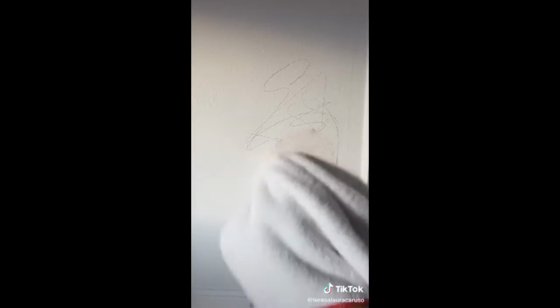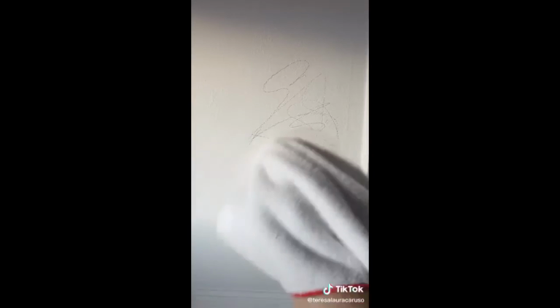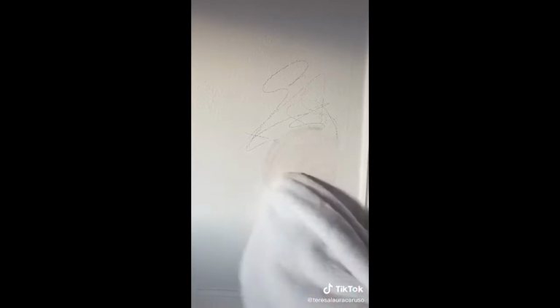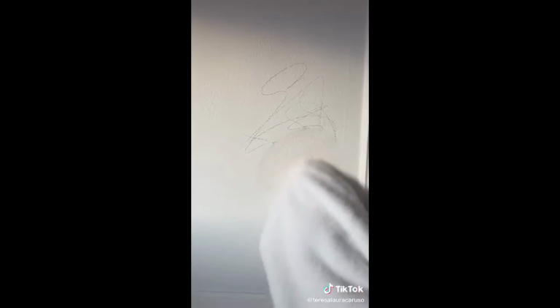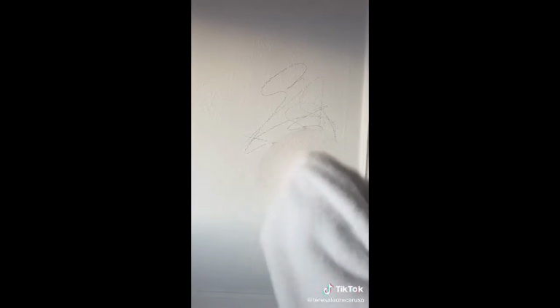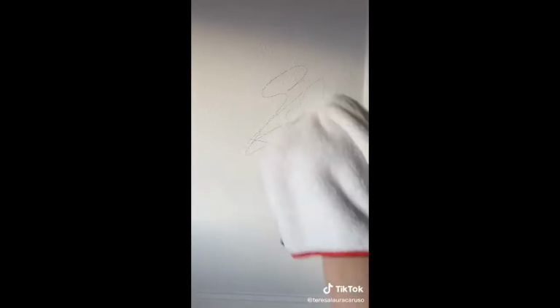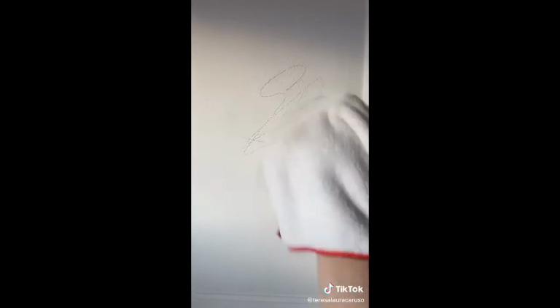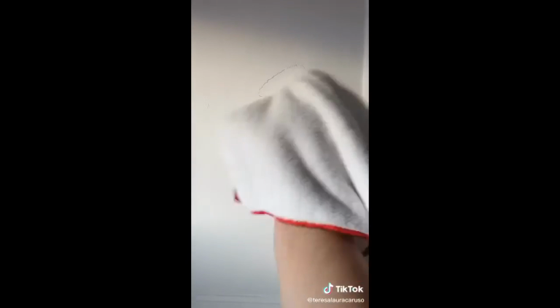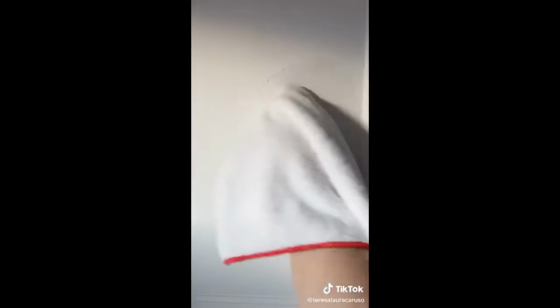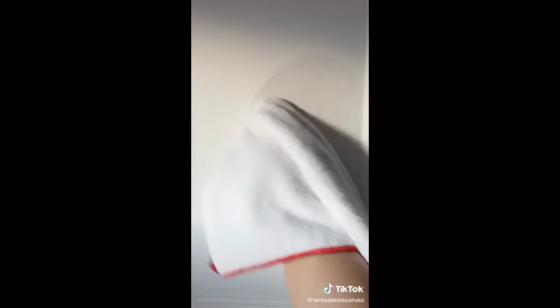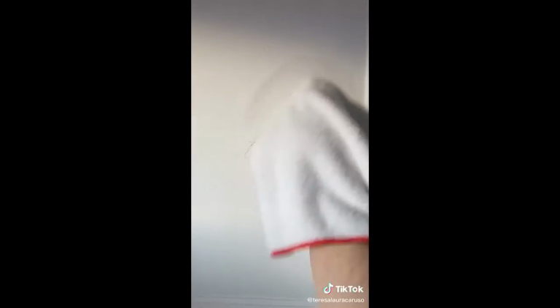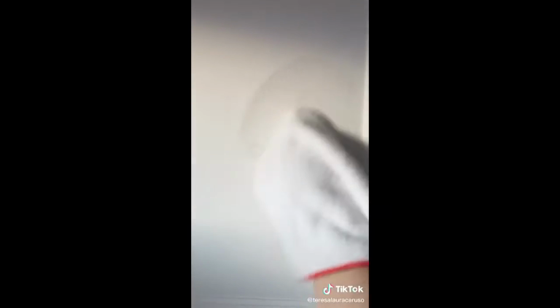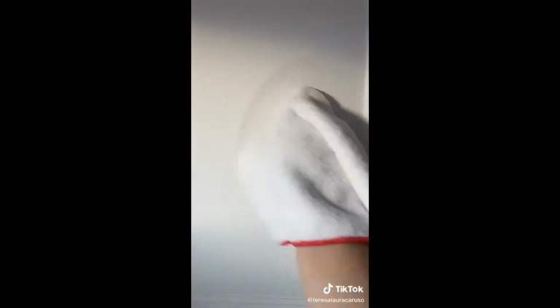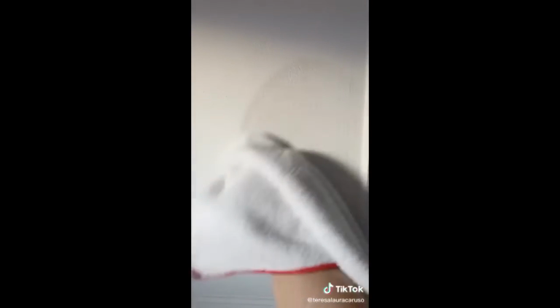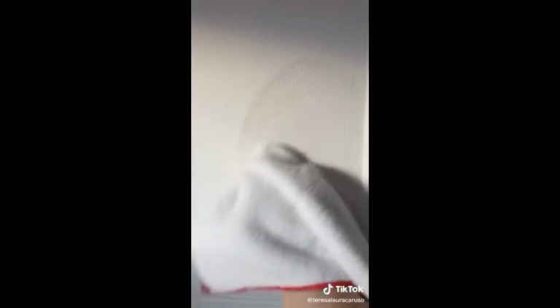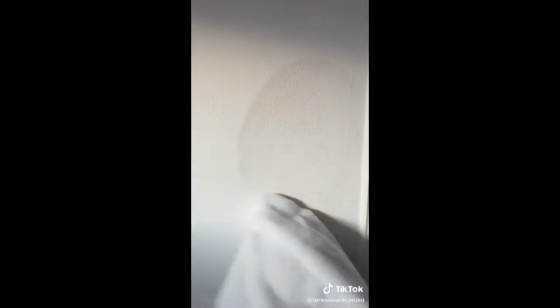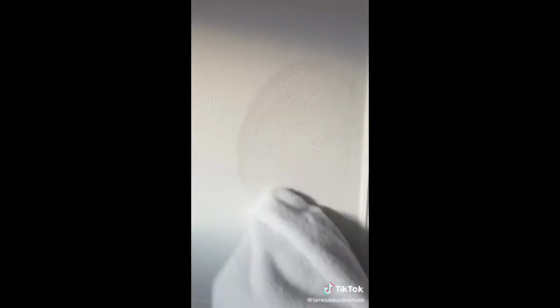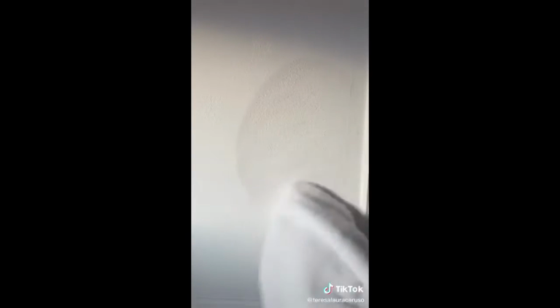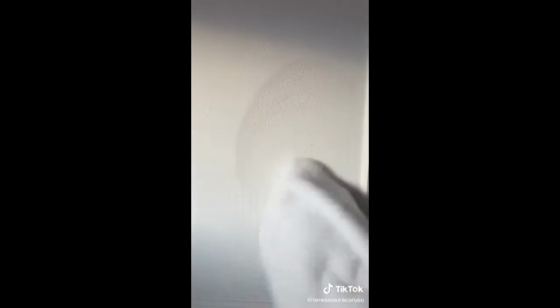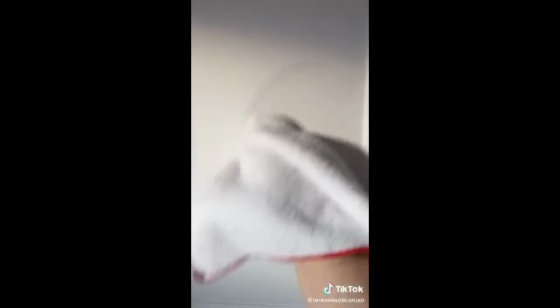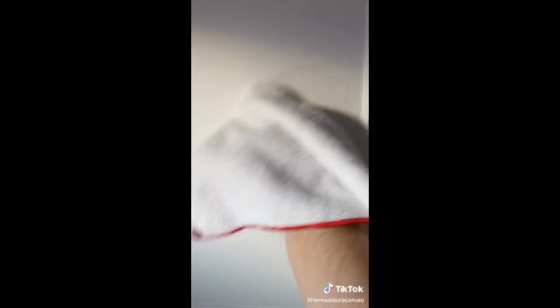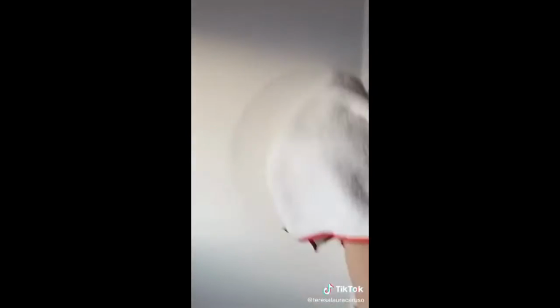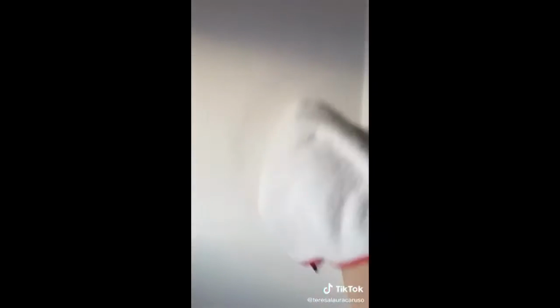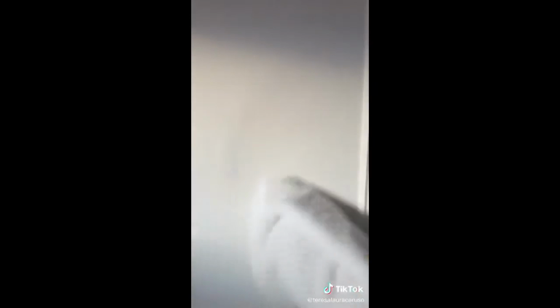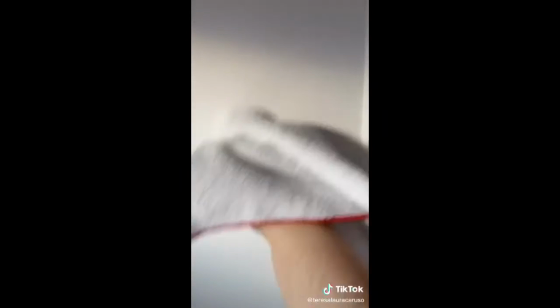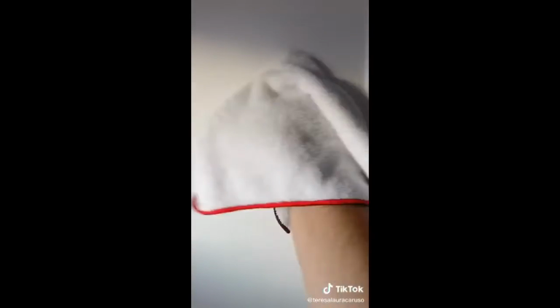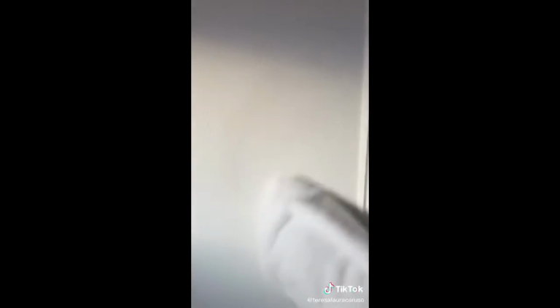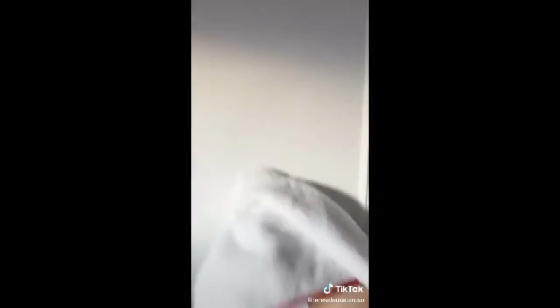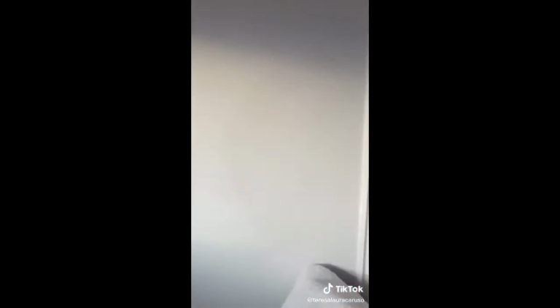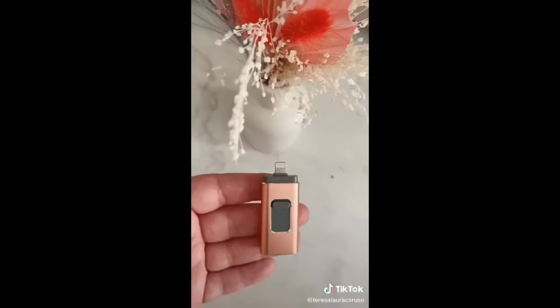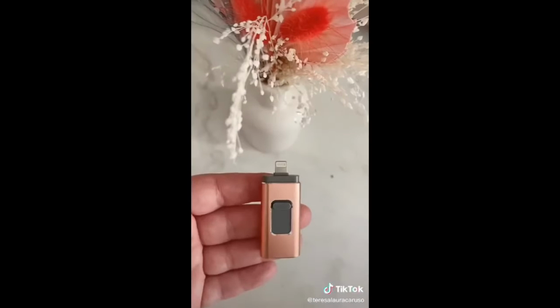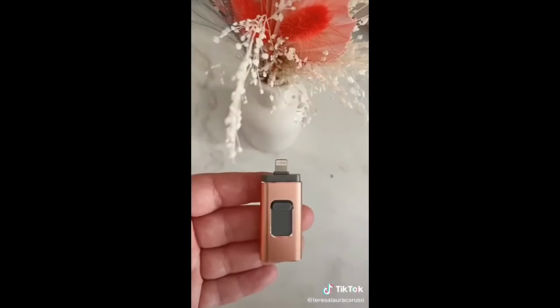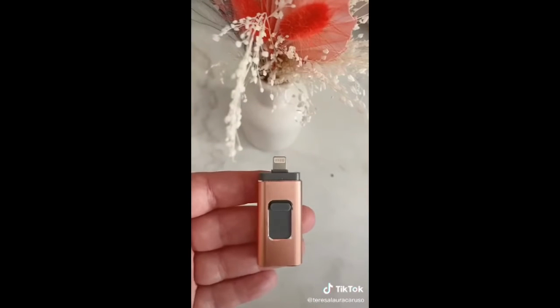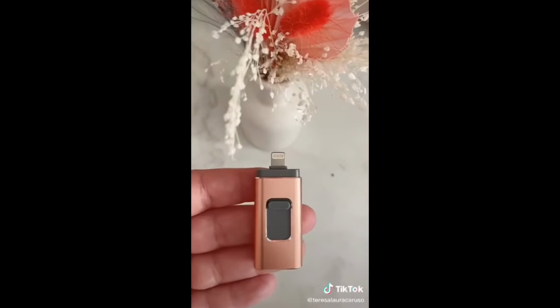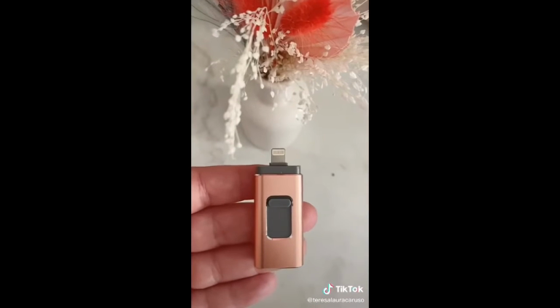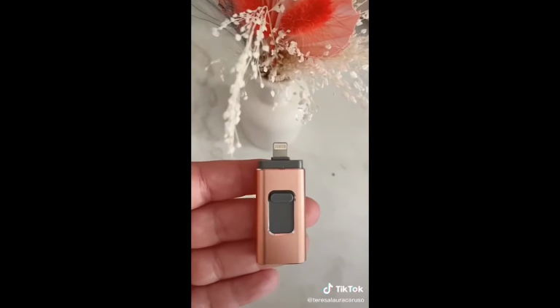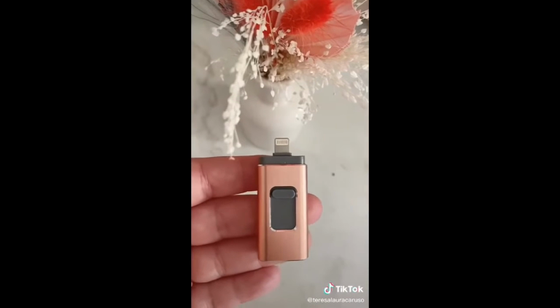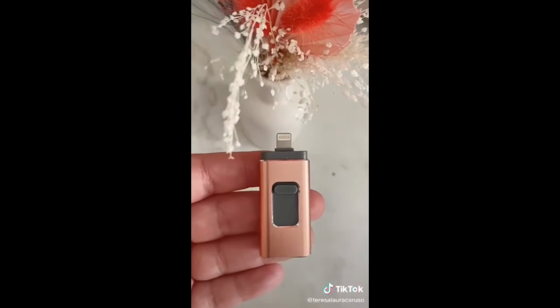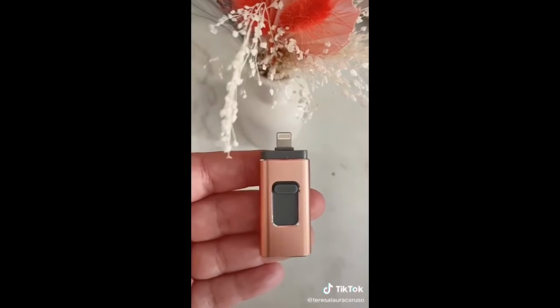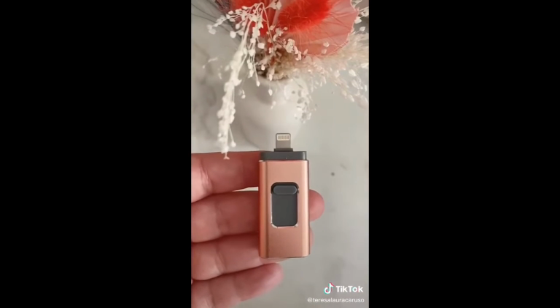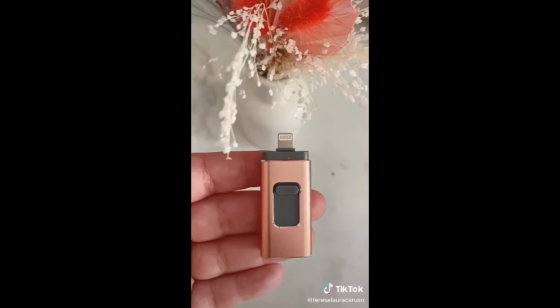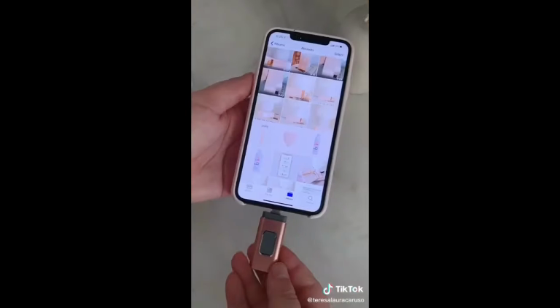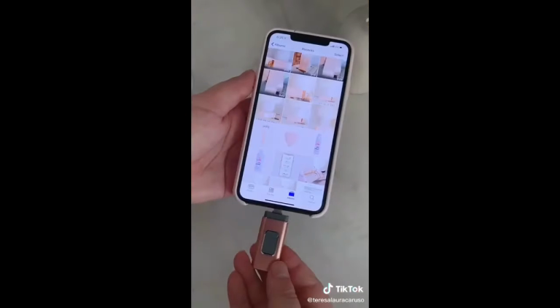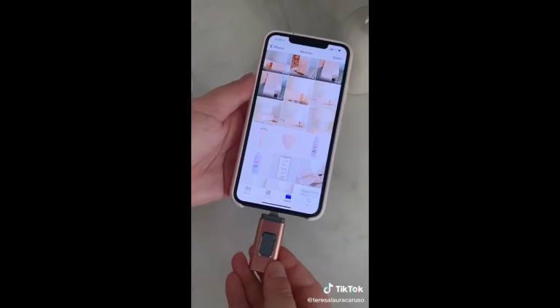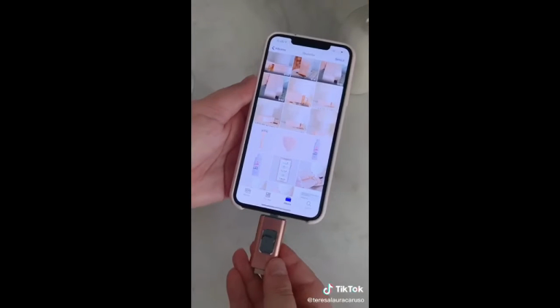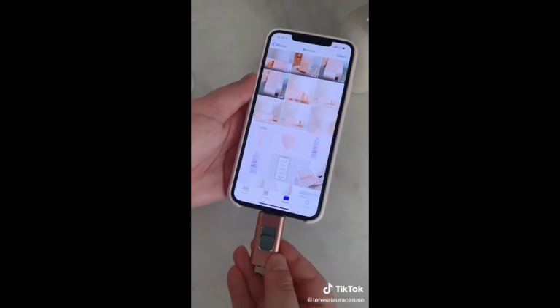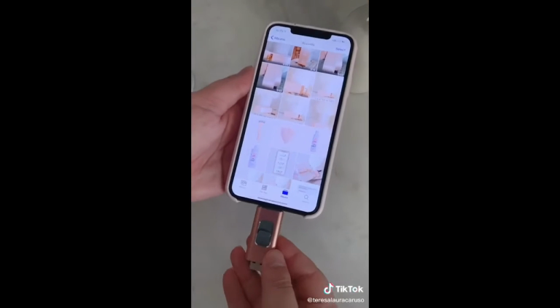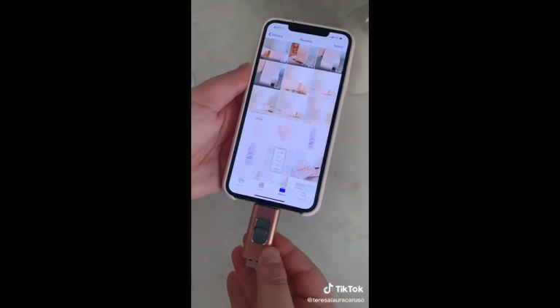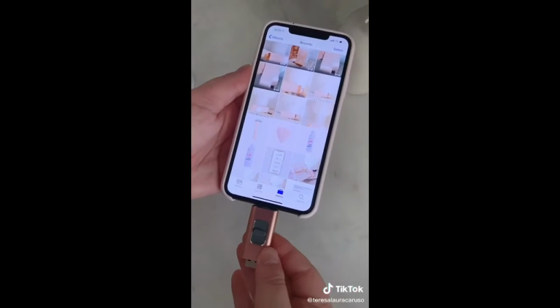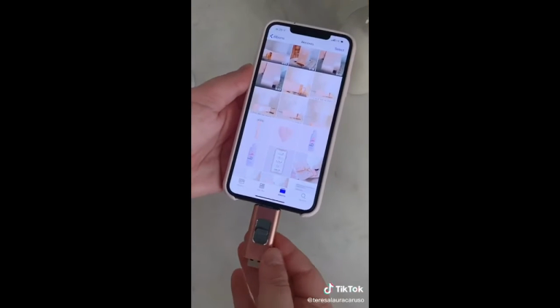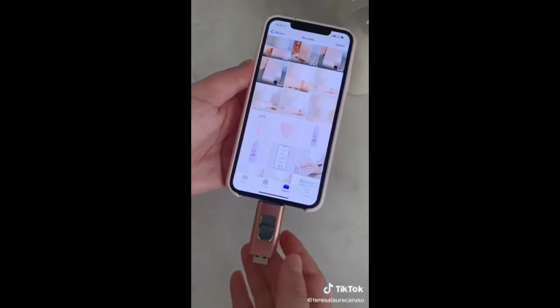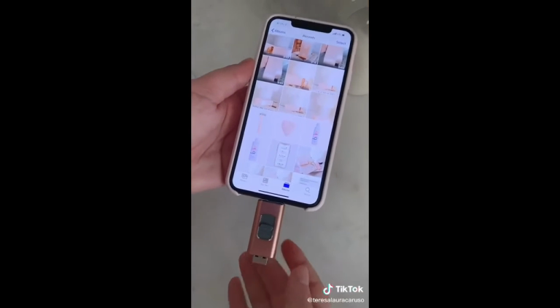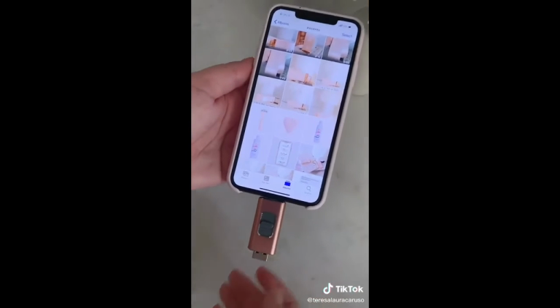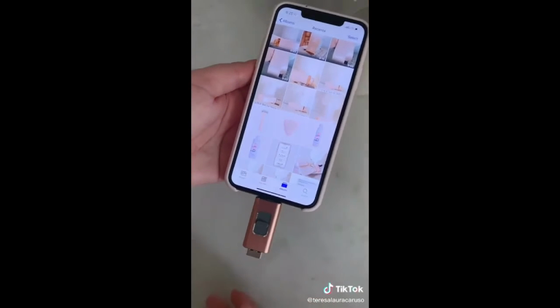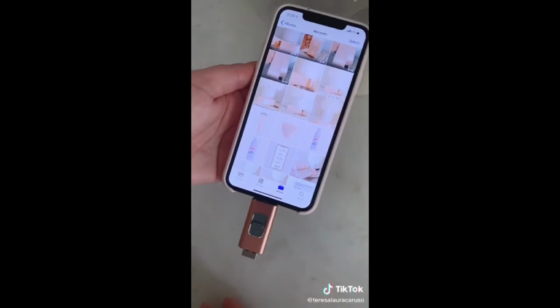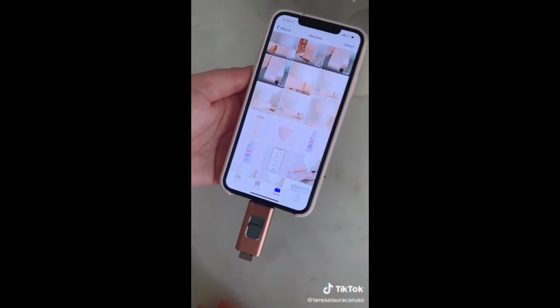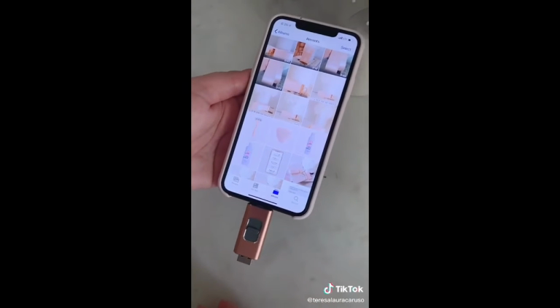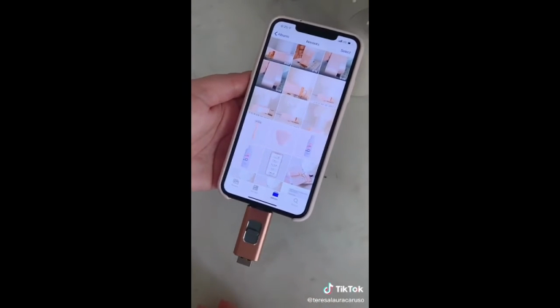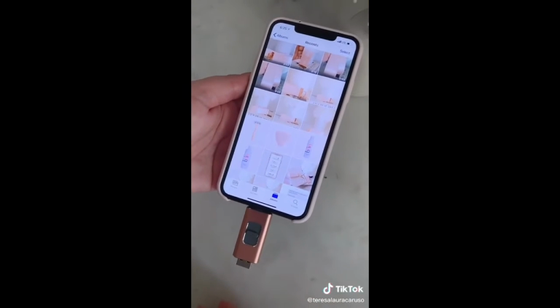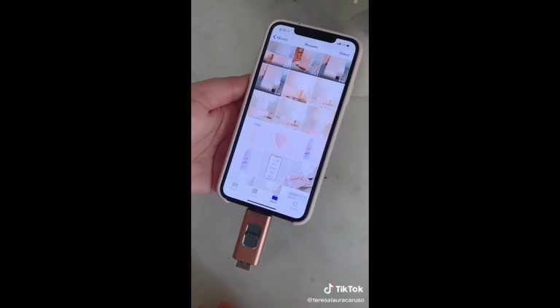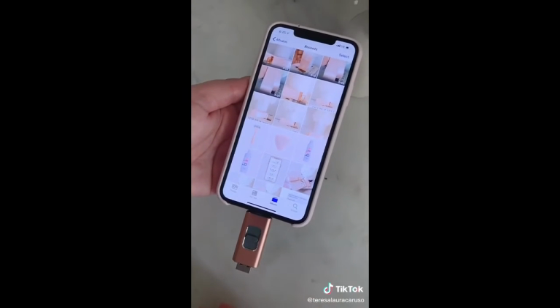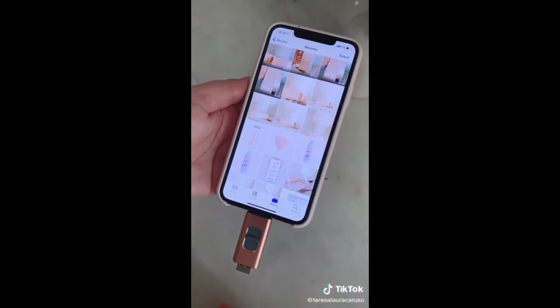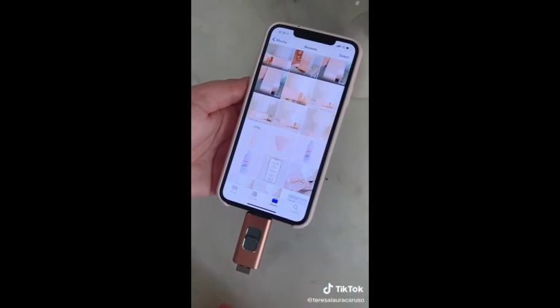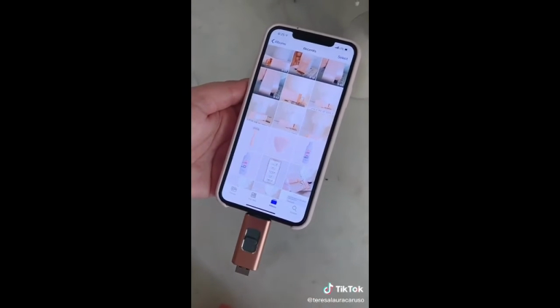Add a little to a towel, wipe the spot, and it will completely disappear. And lastly is this flash drive that plugs into your phone — you can use it to free up space and transfer directly to your computer.